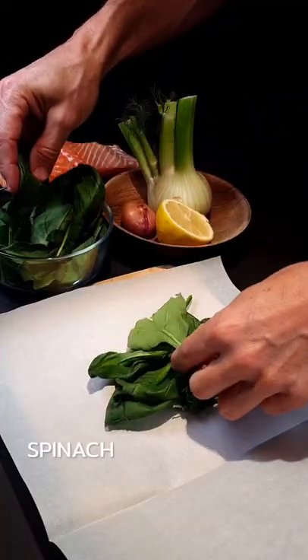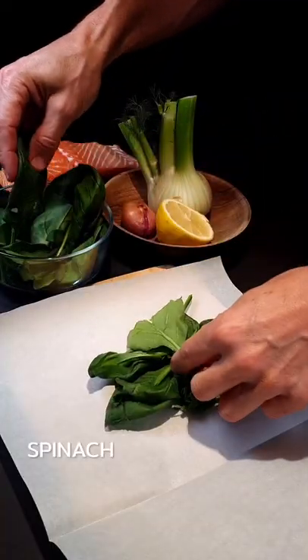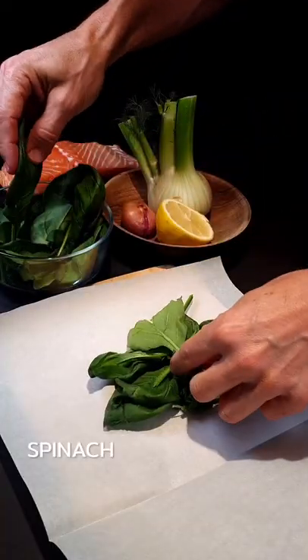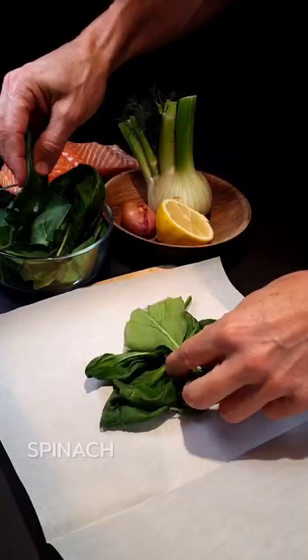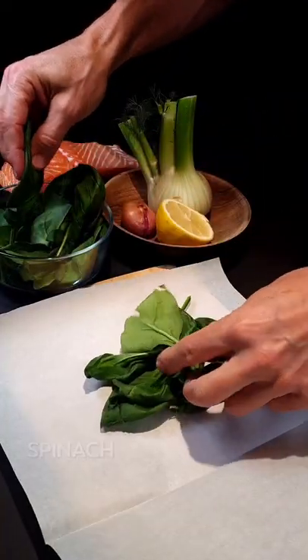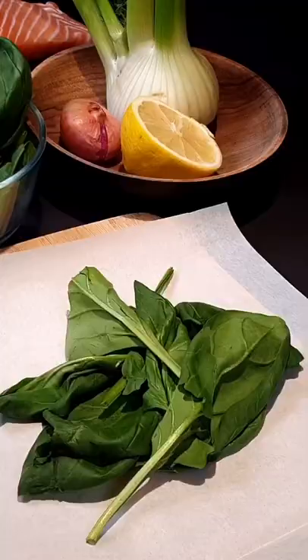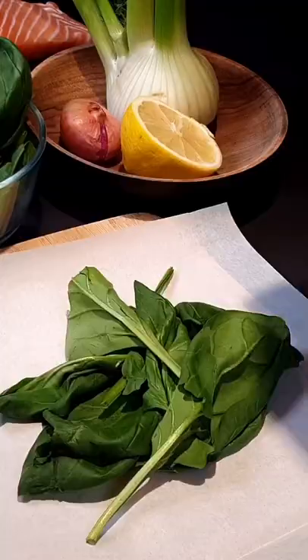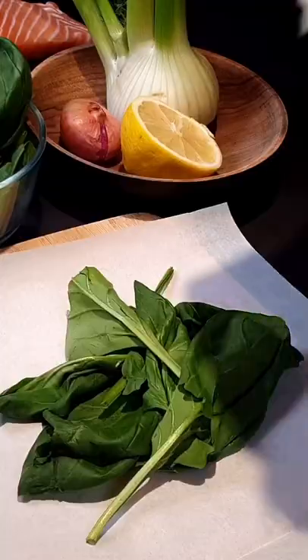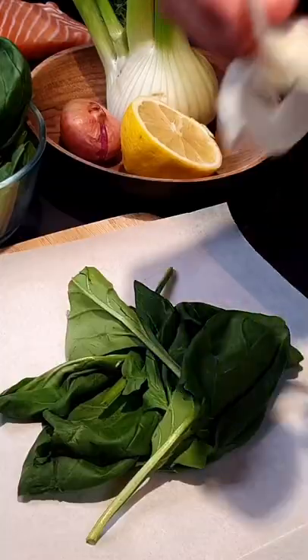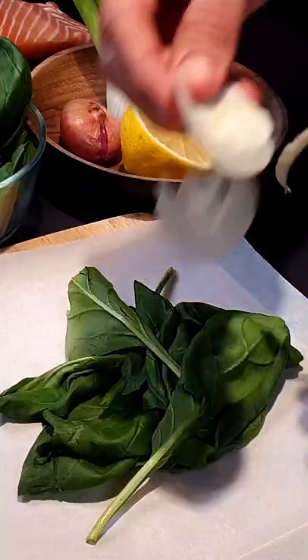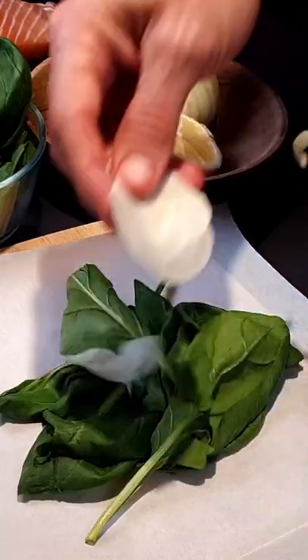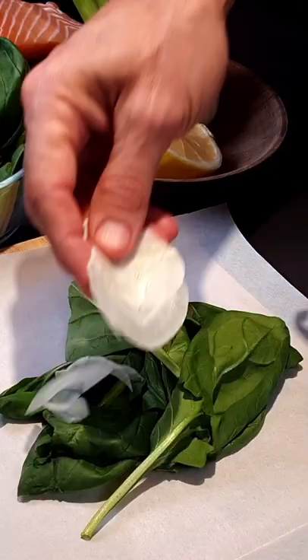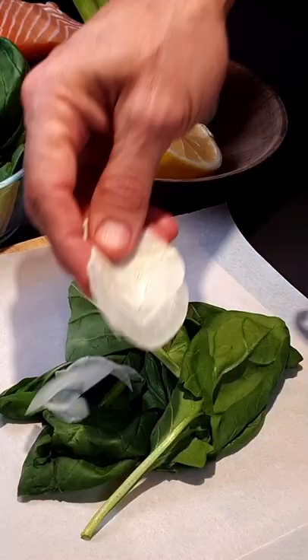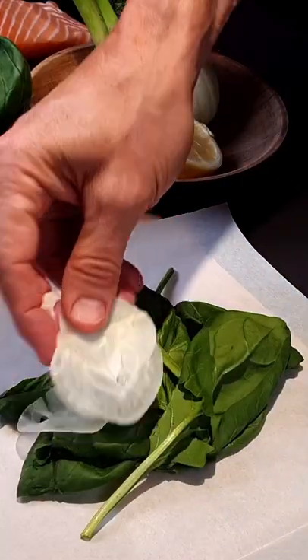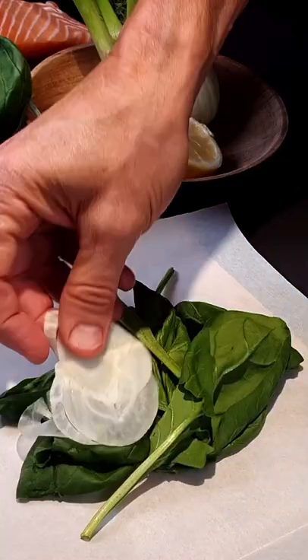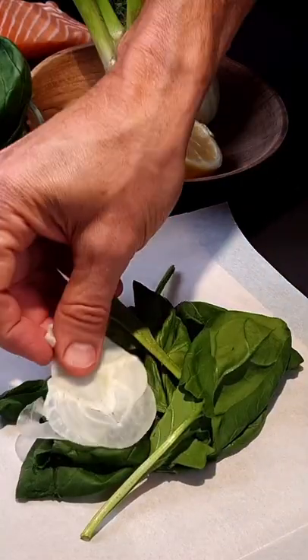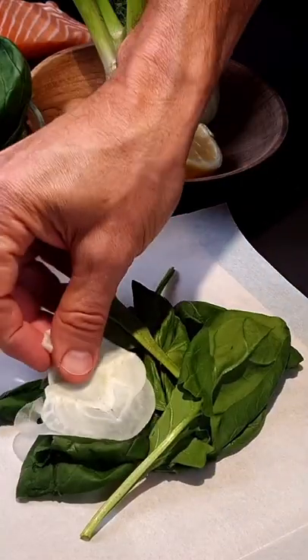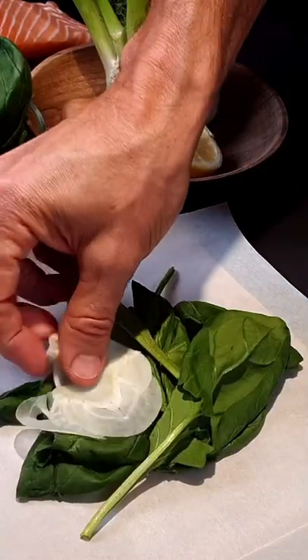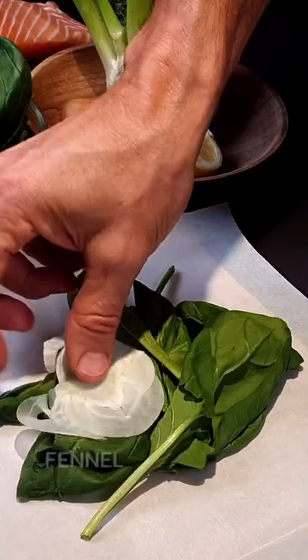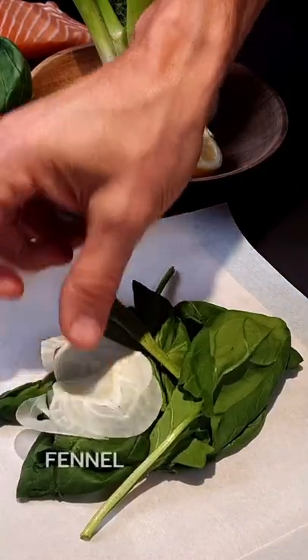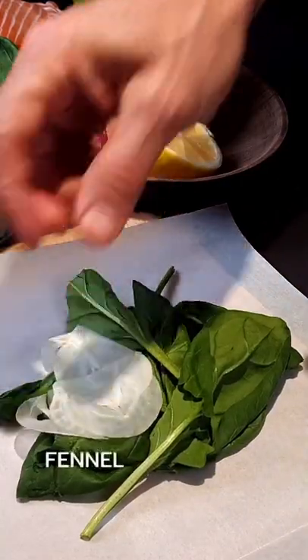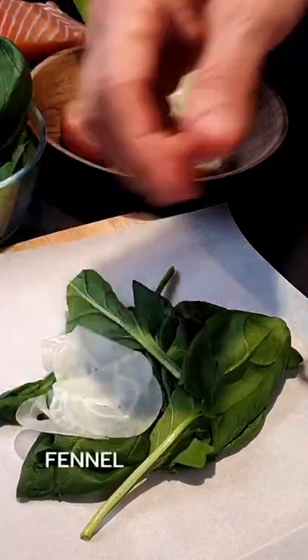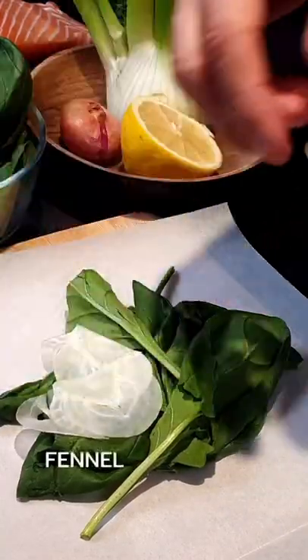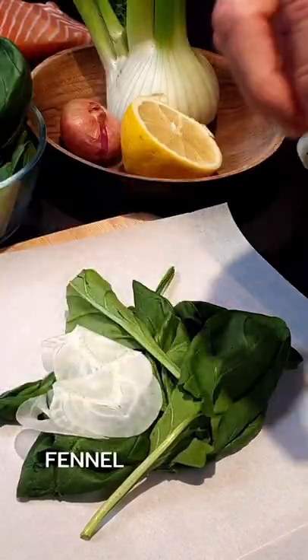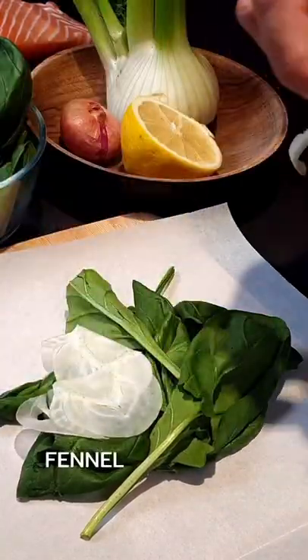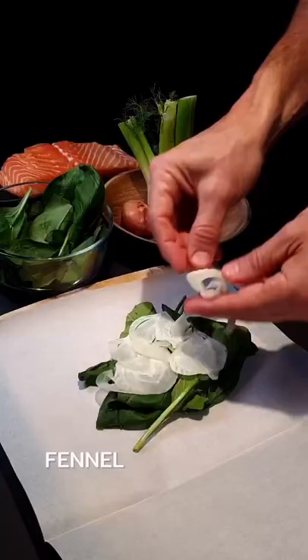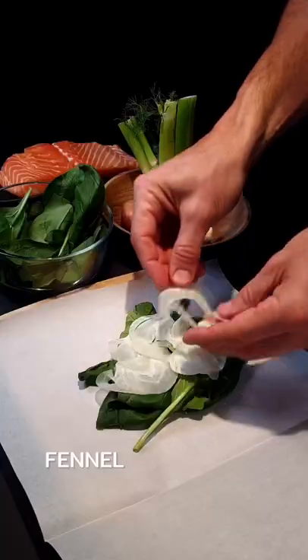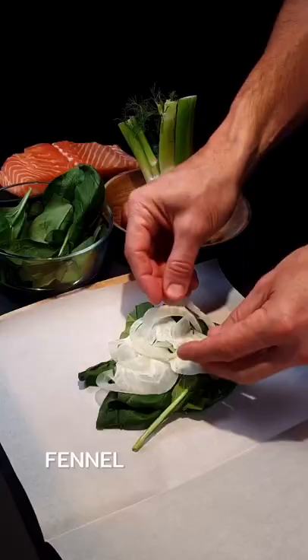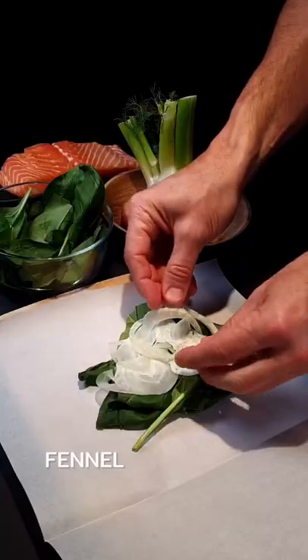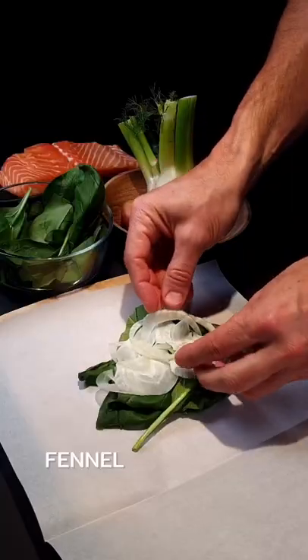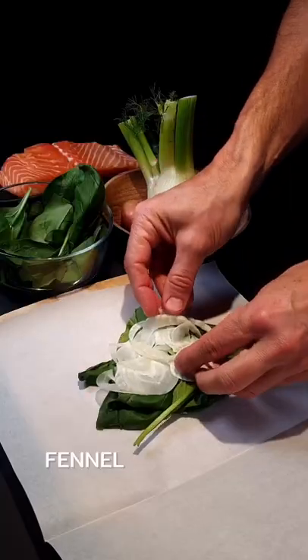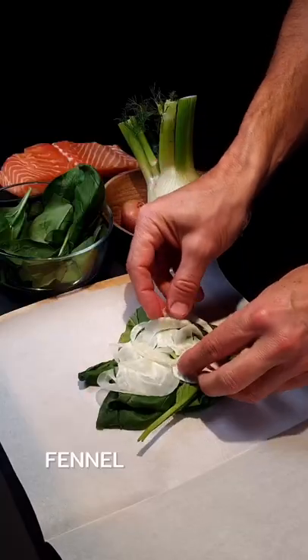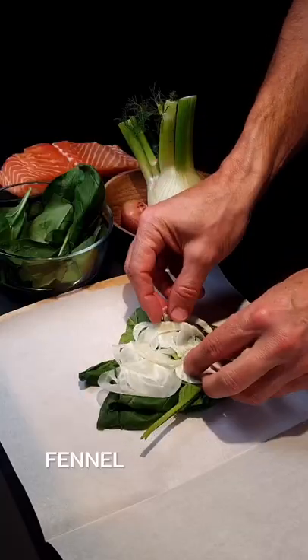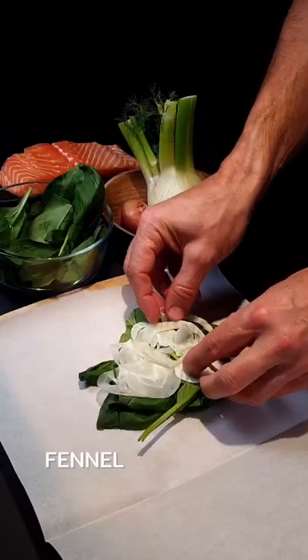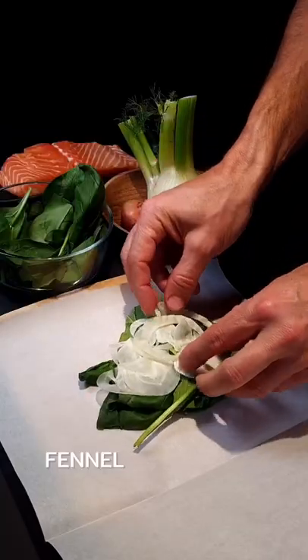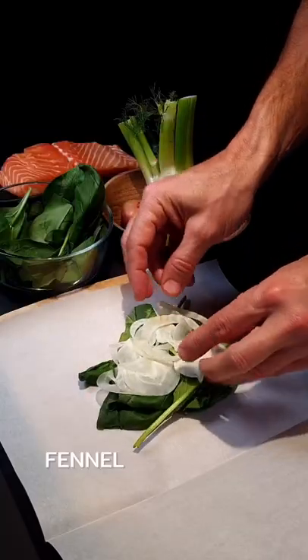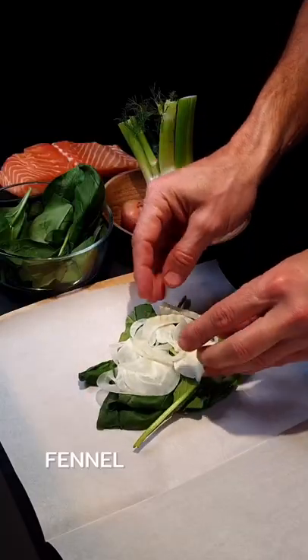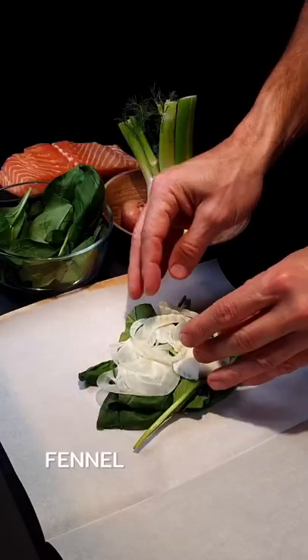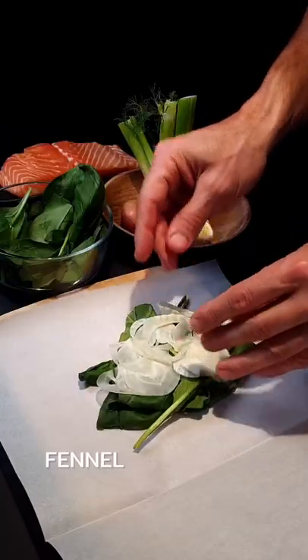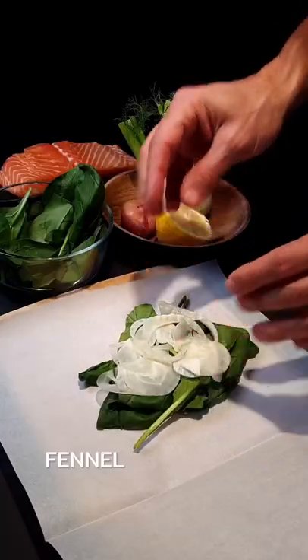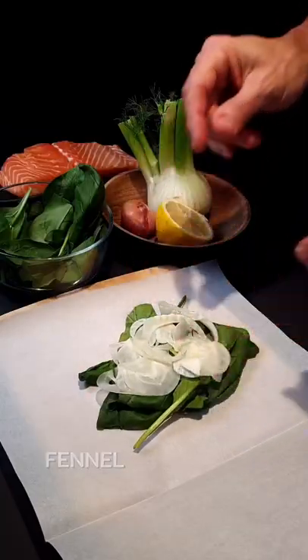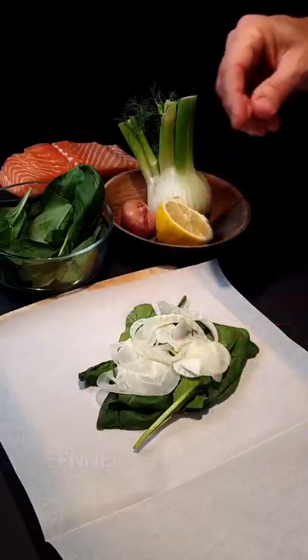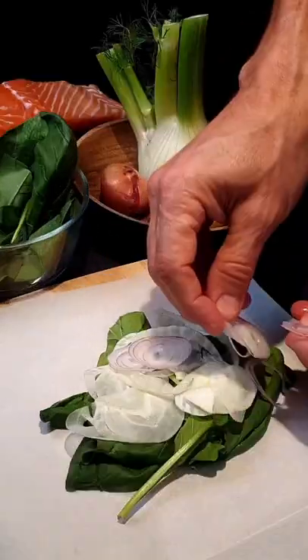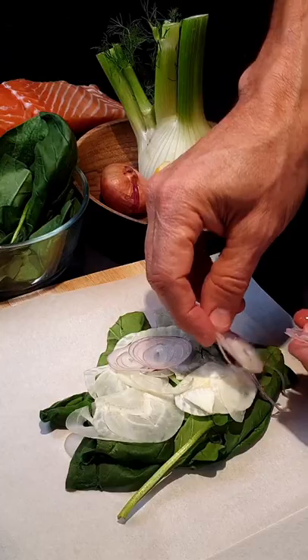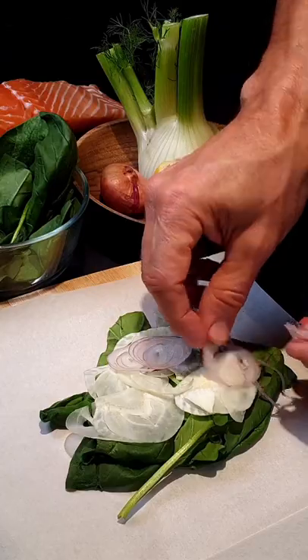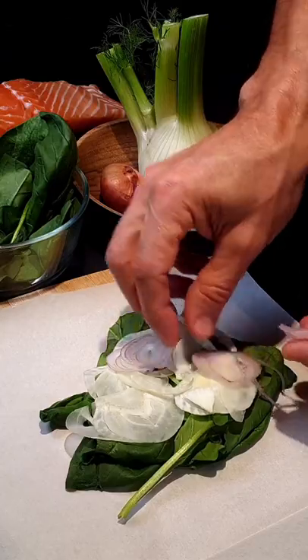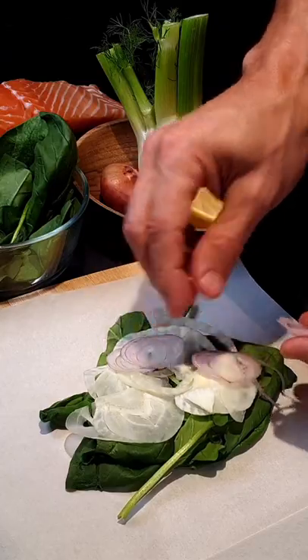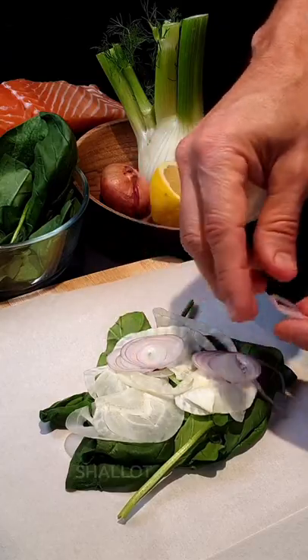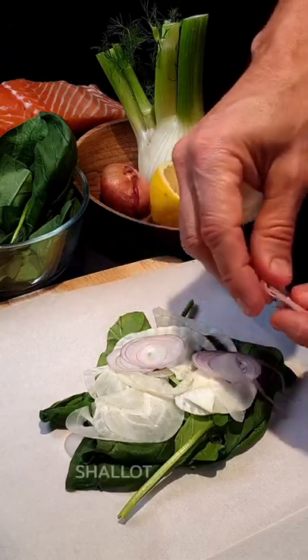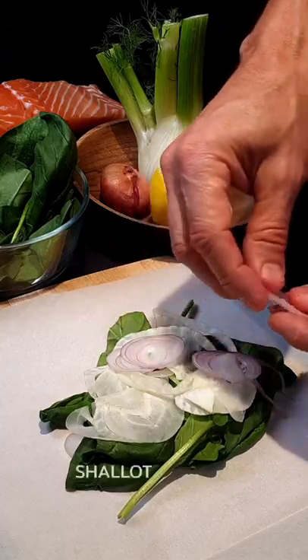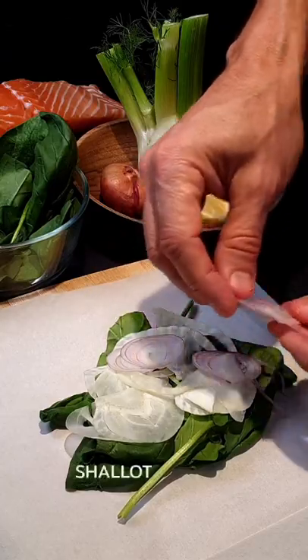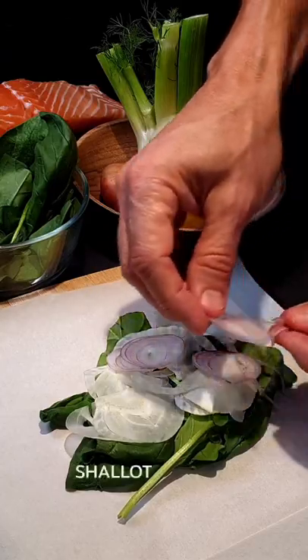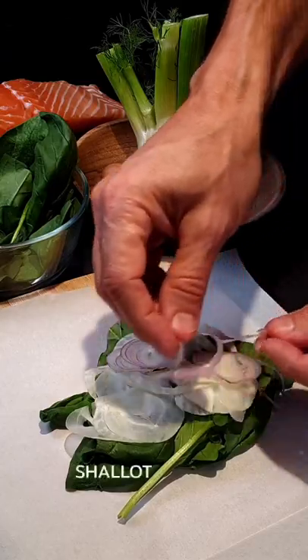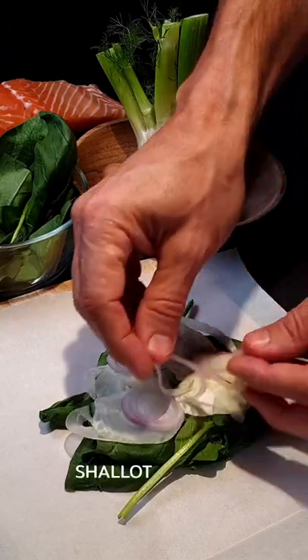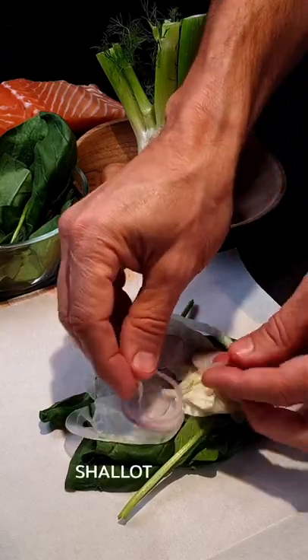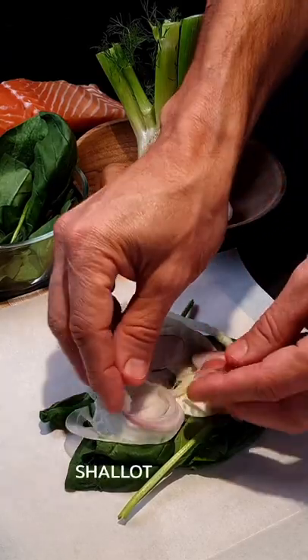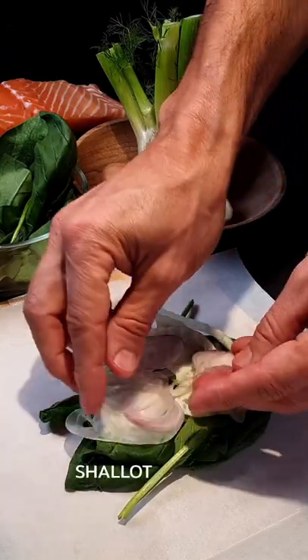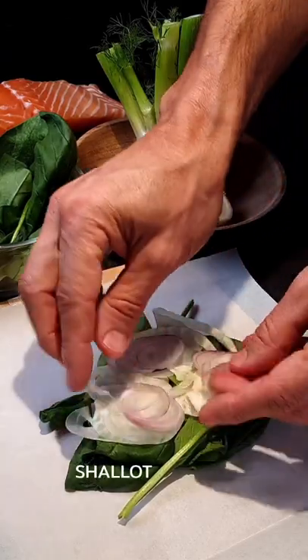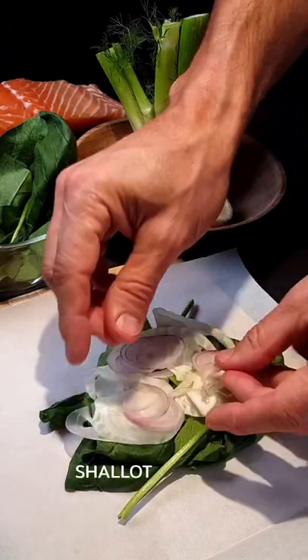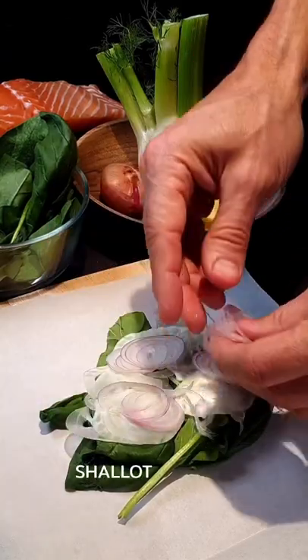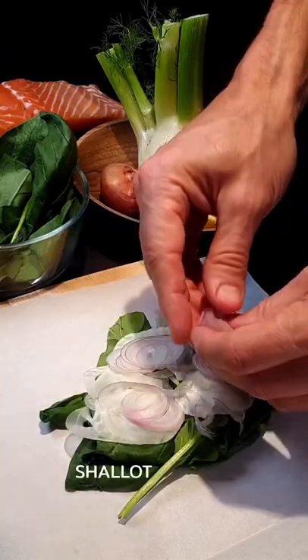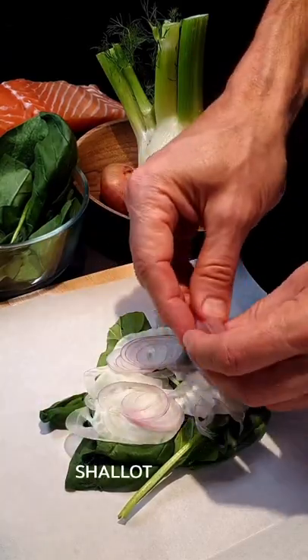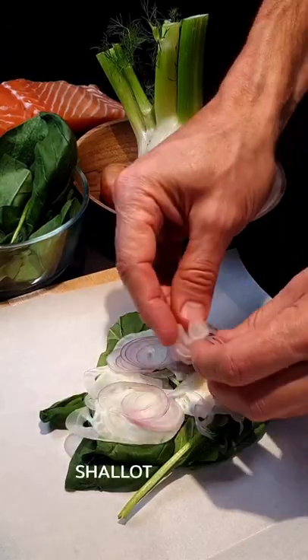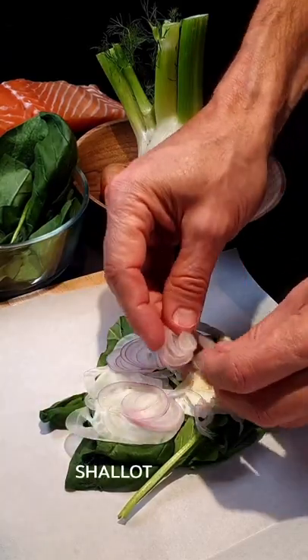Let's prepare the pillow of spinach, fennel, and shallot. Cut the ingredients very thinly for fast cooking.